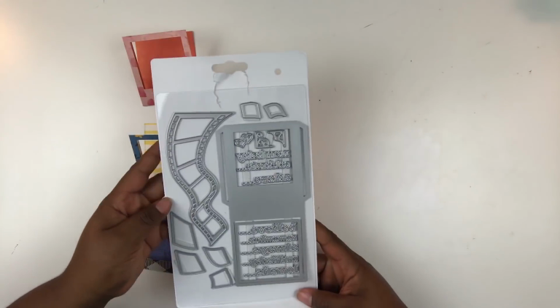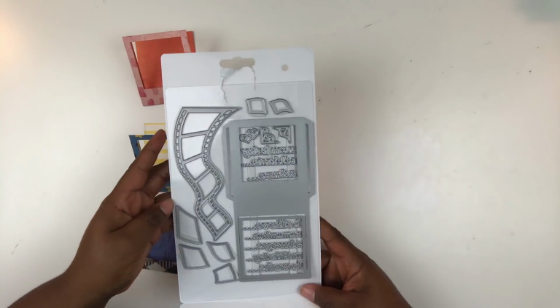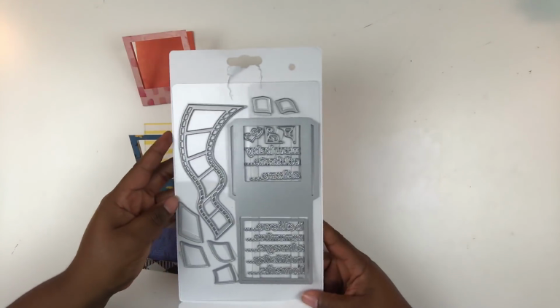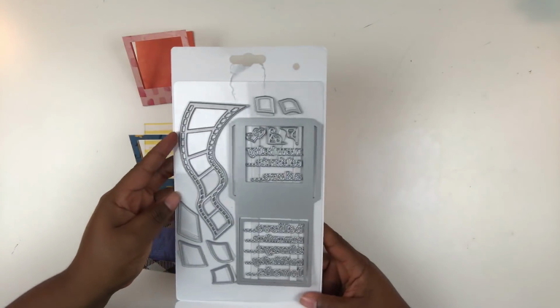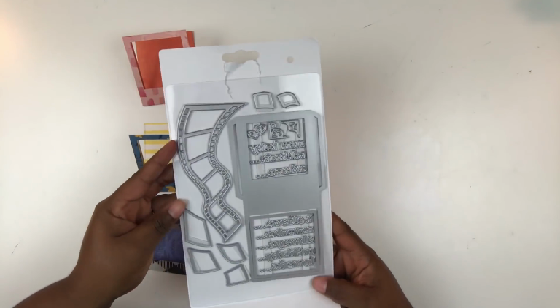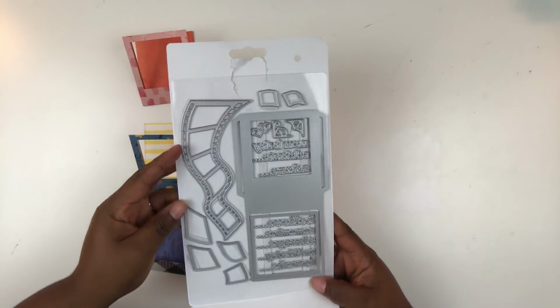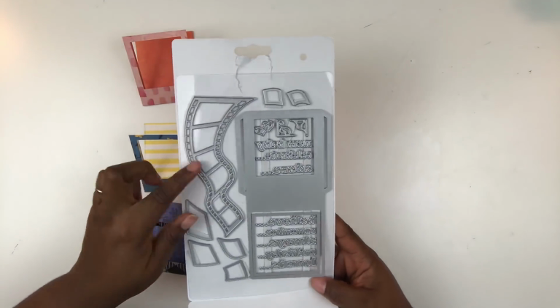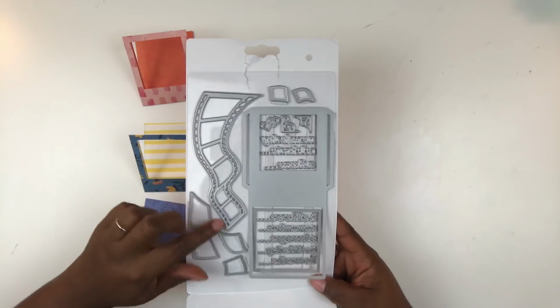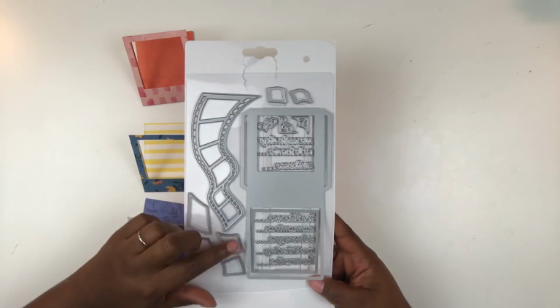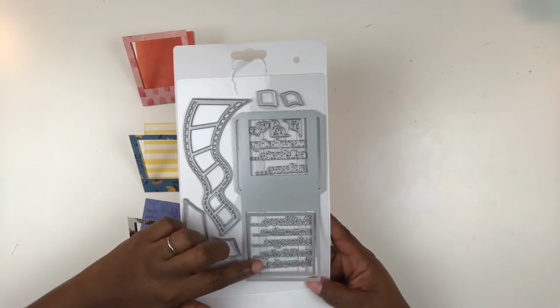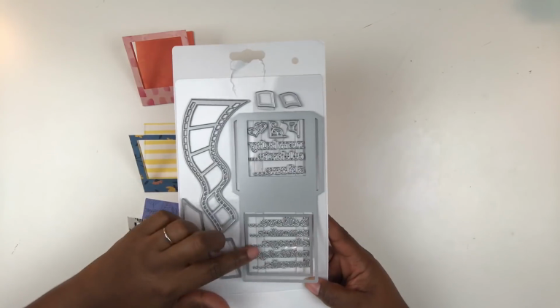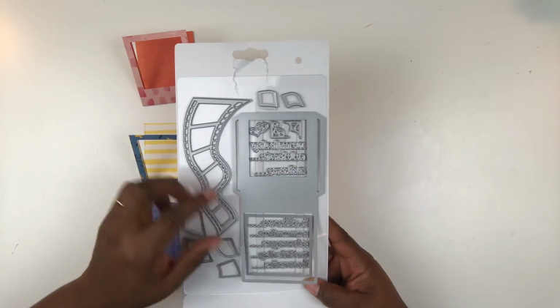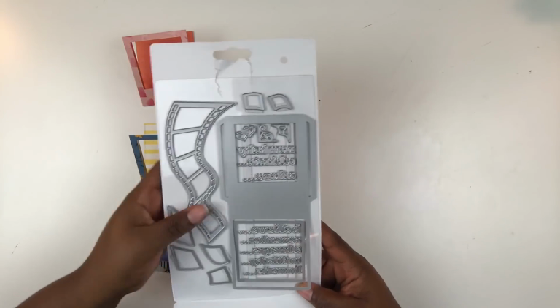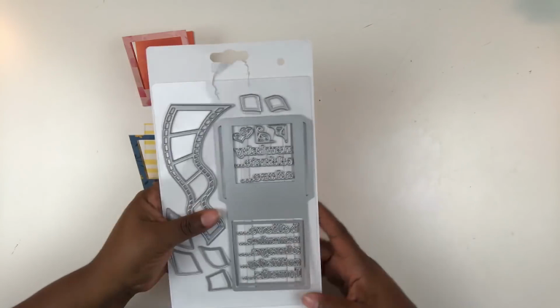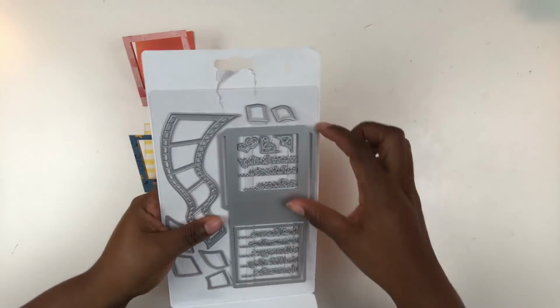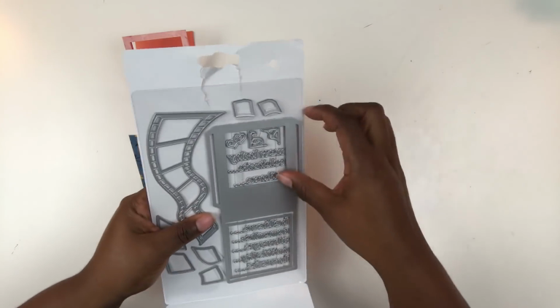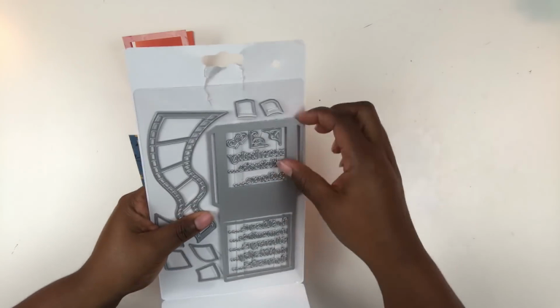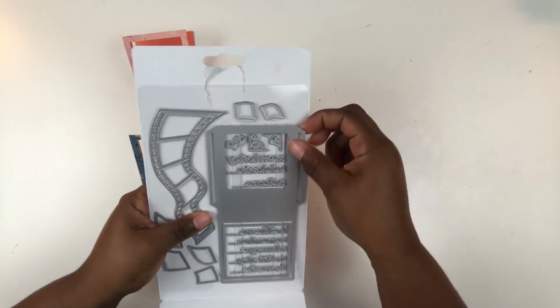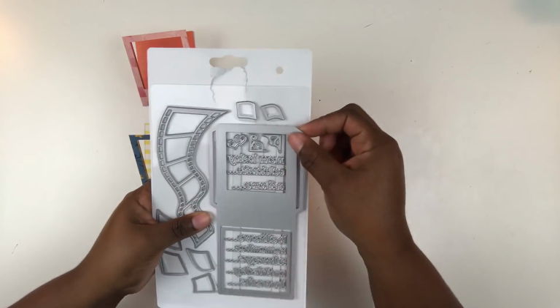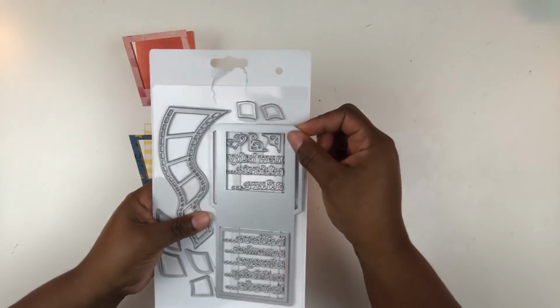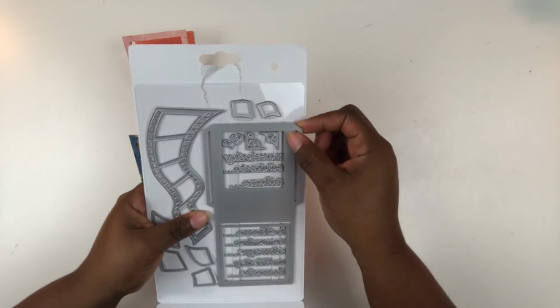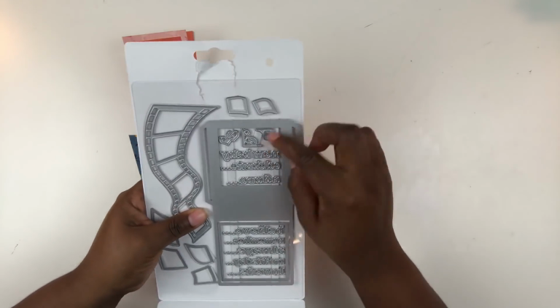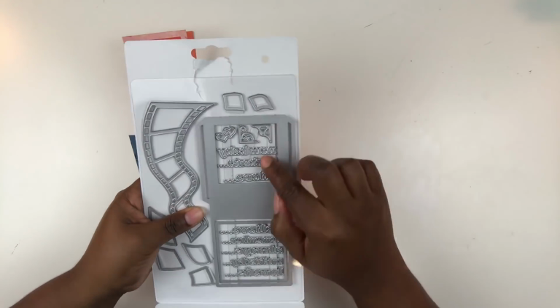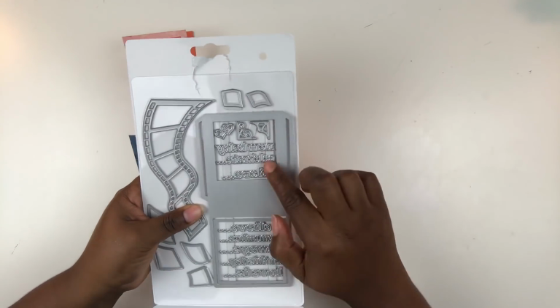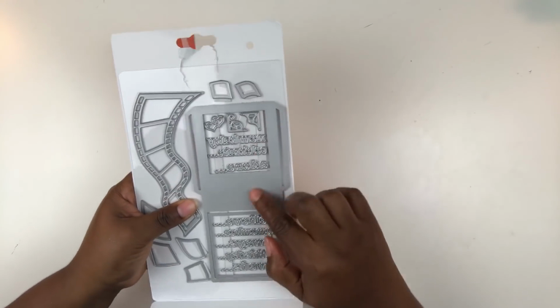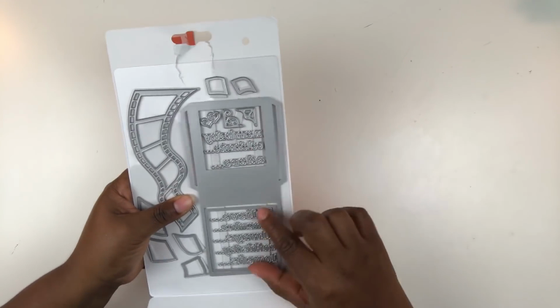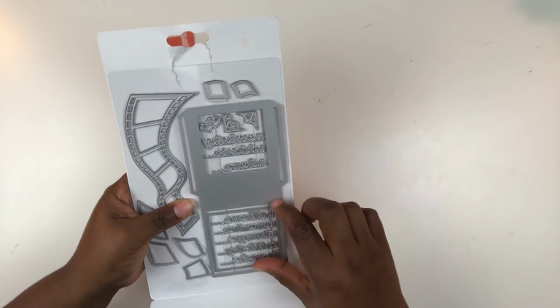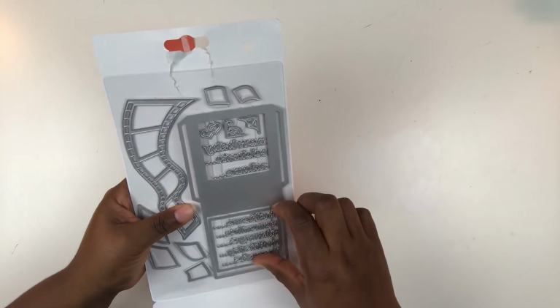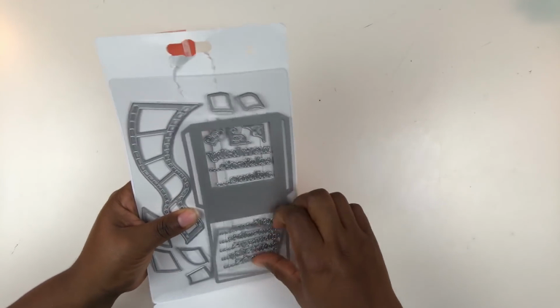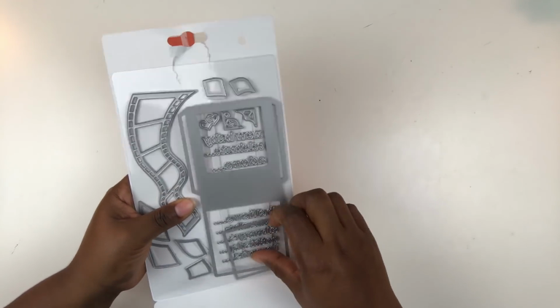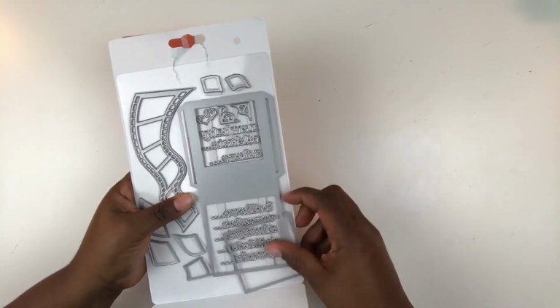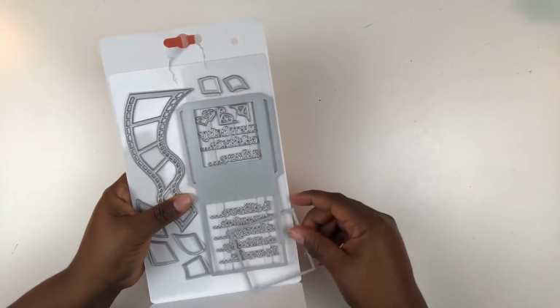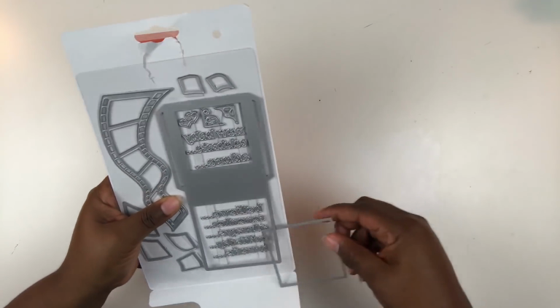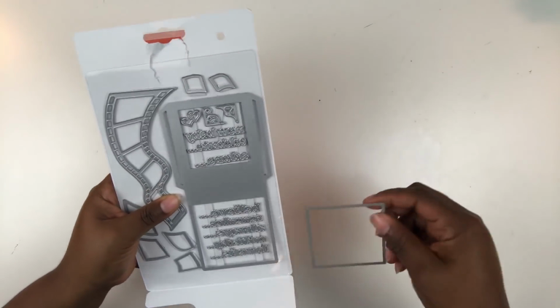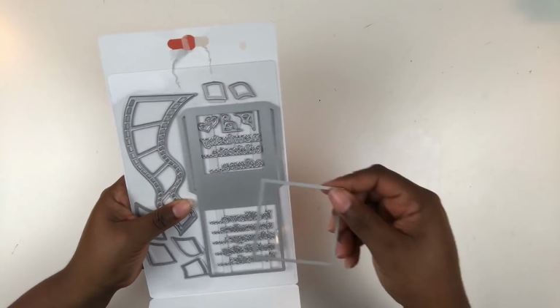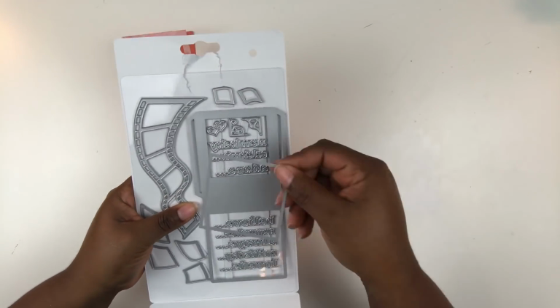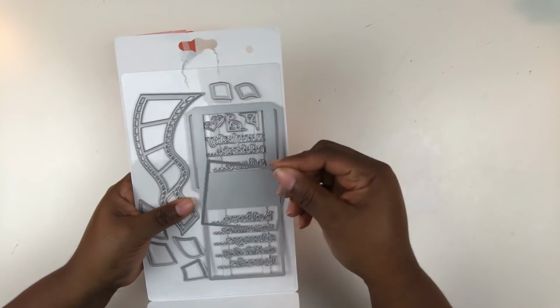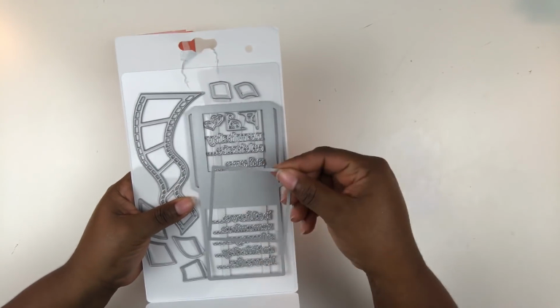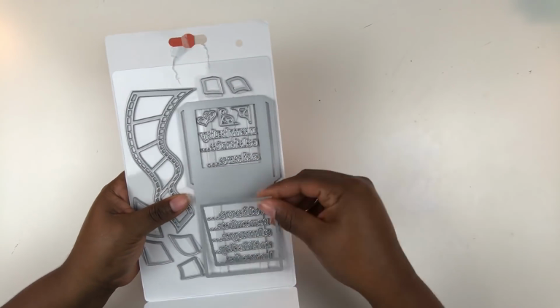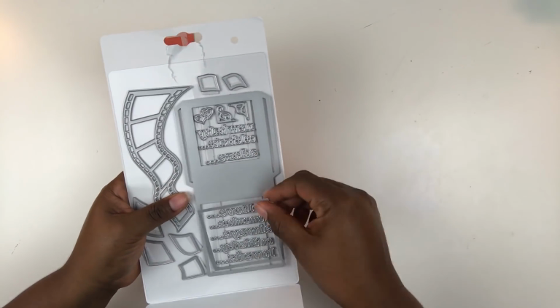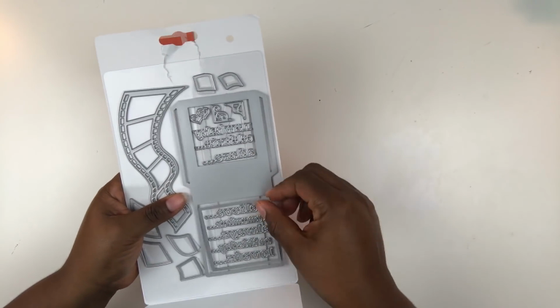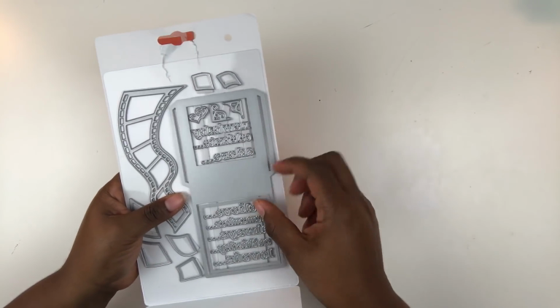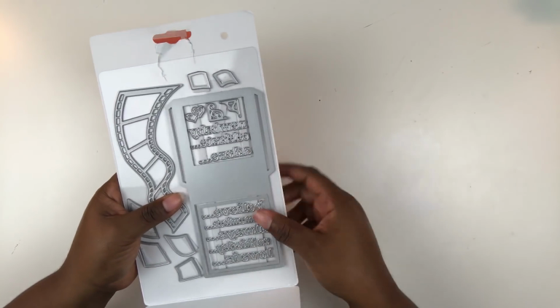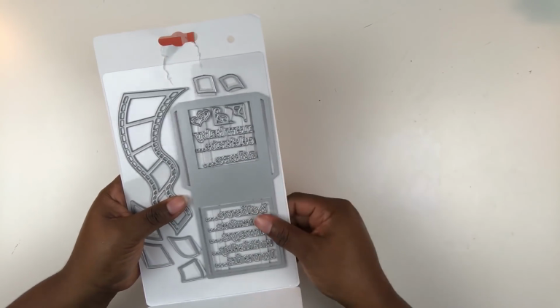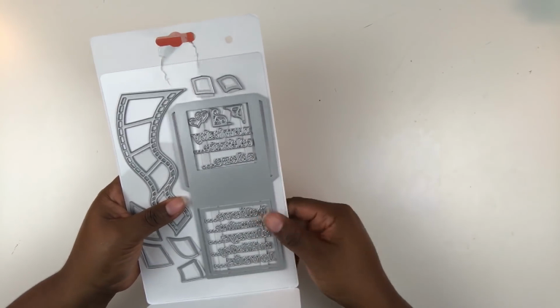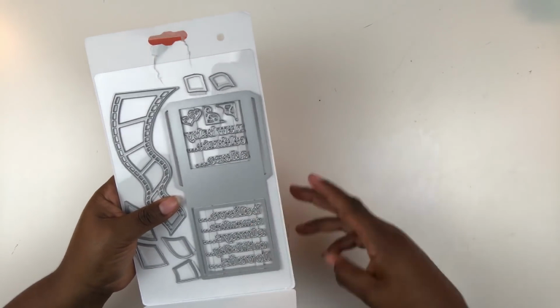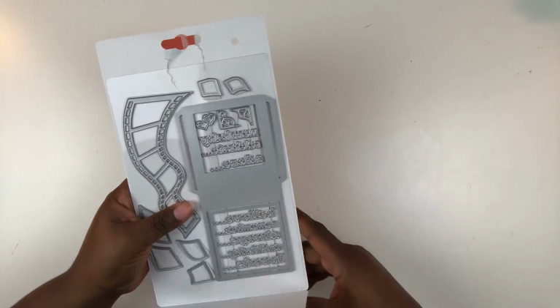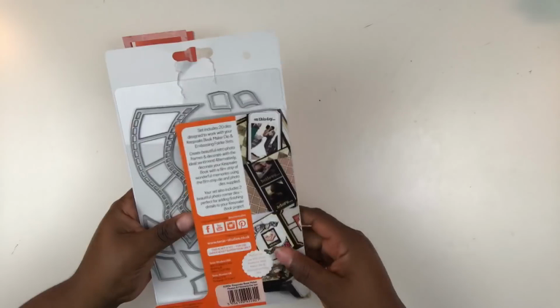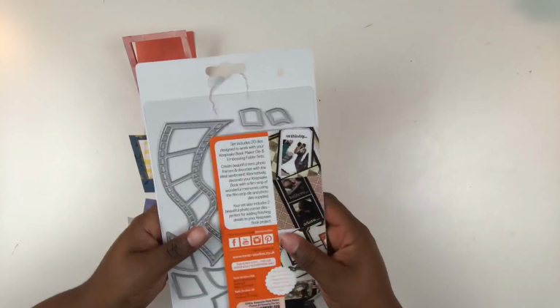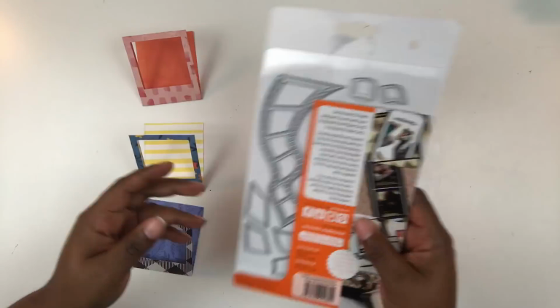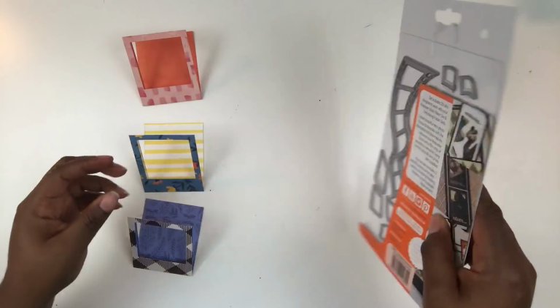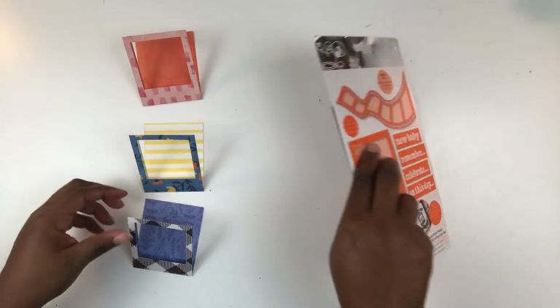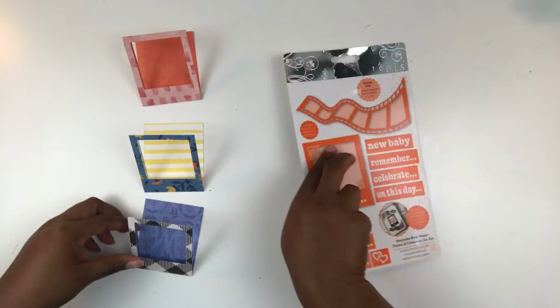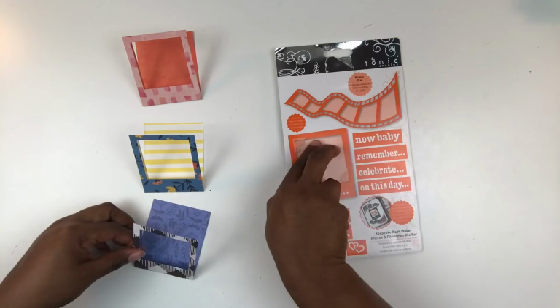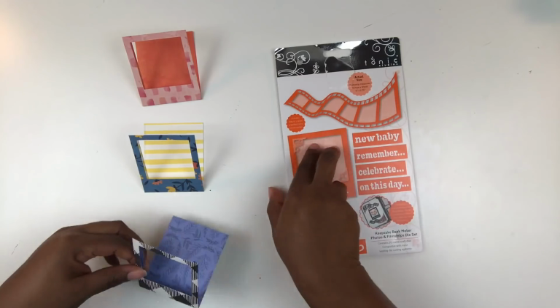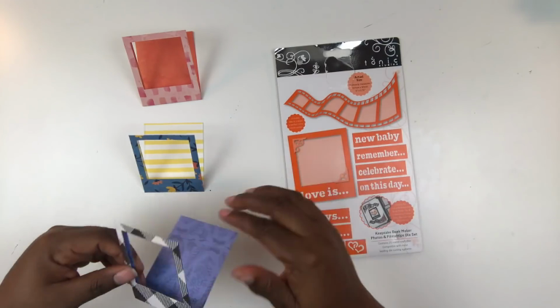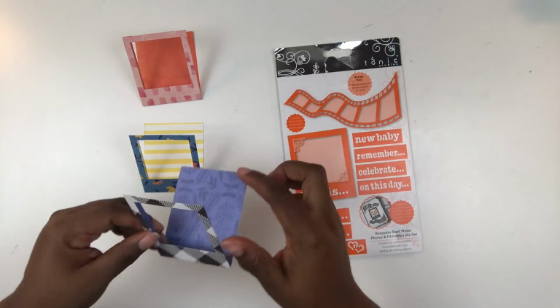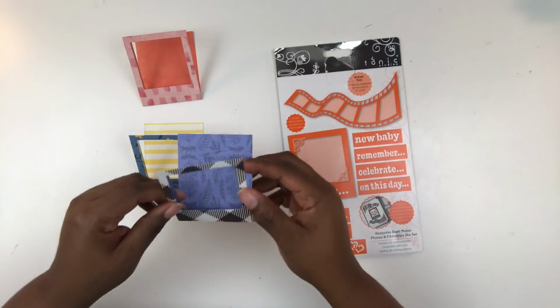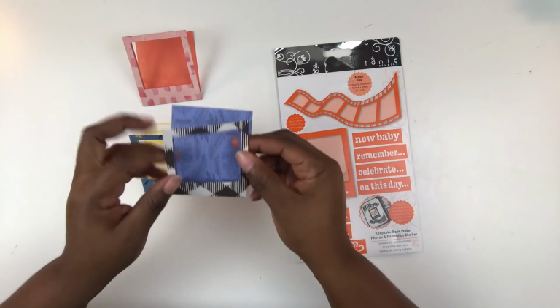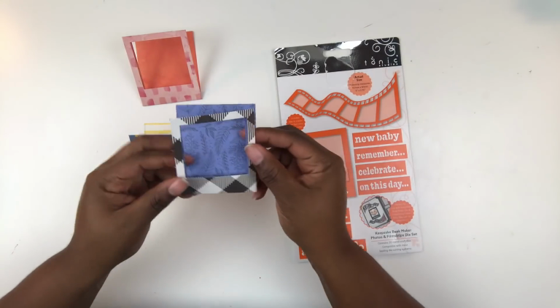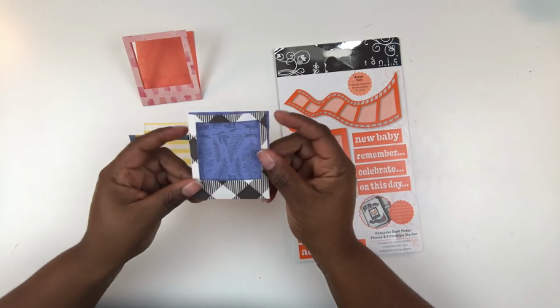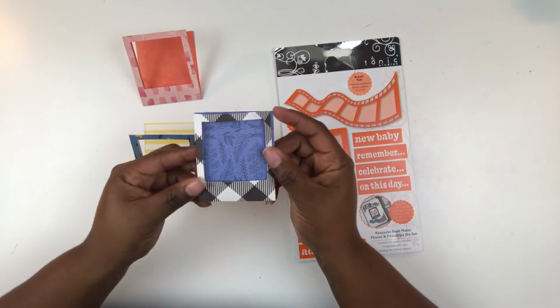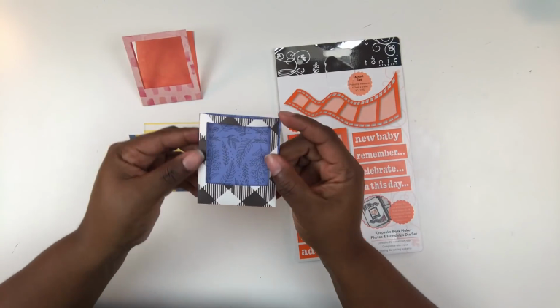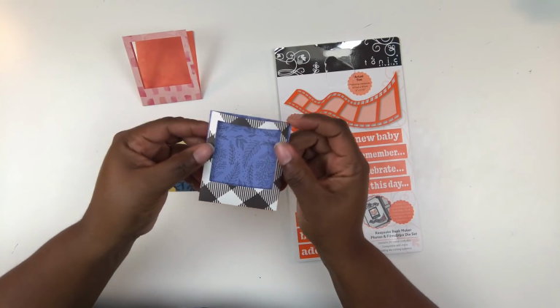Today is going to be just a scrapbook page — an 8½ by 11 scrapbook page about my kiddo. And what I'm going to do is I'm going to use this really cool die set.